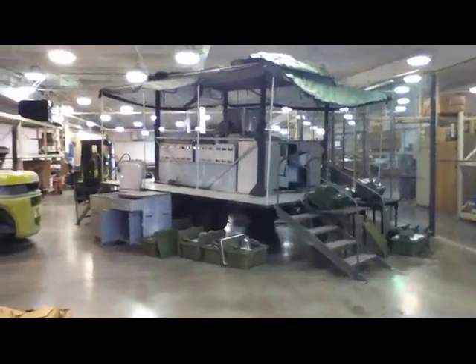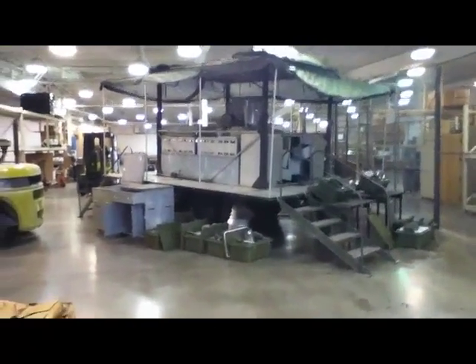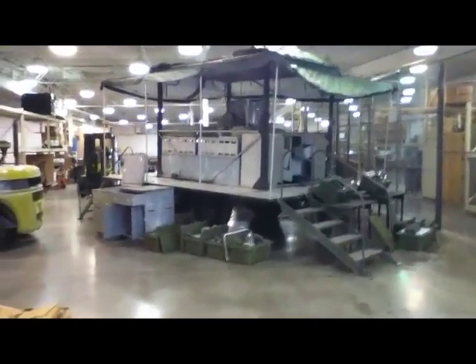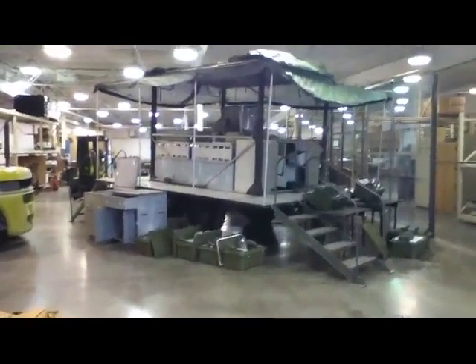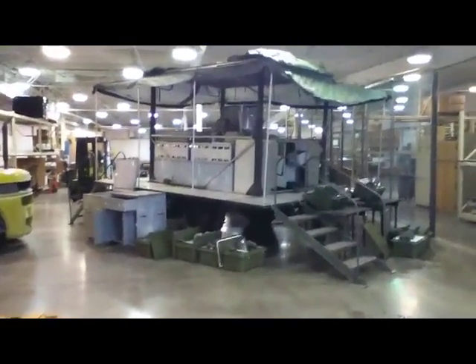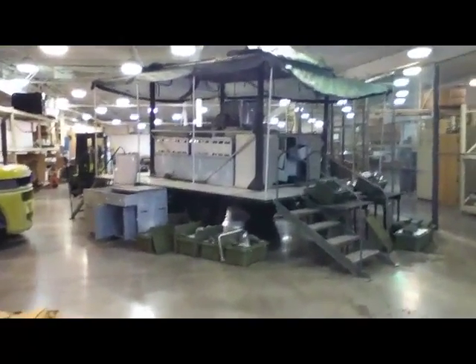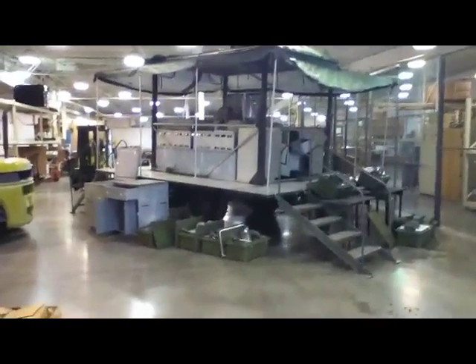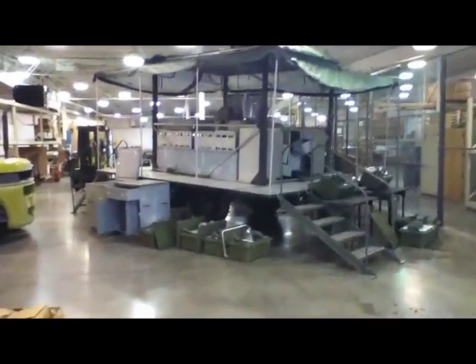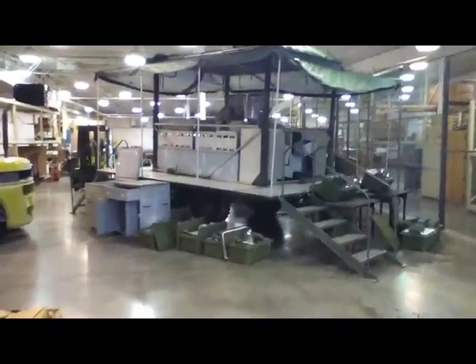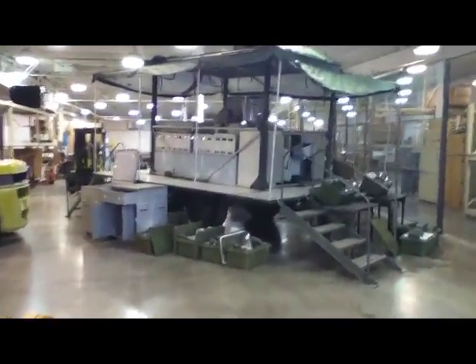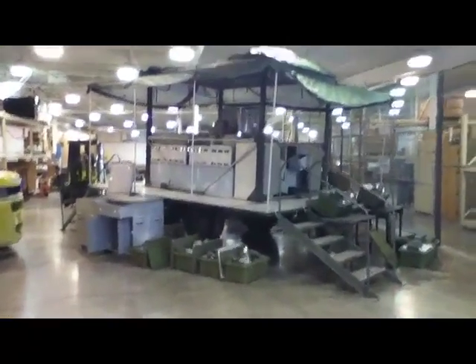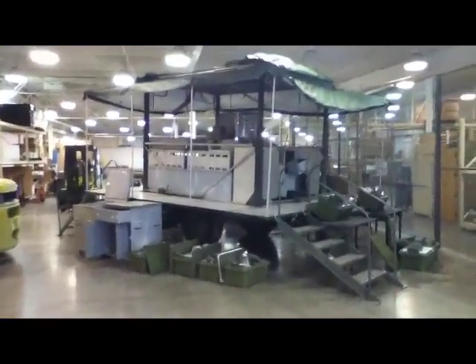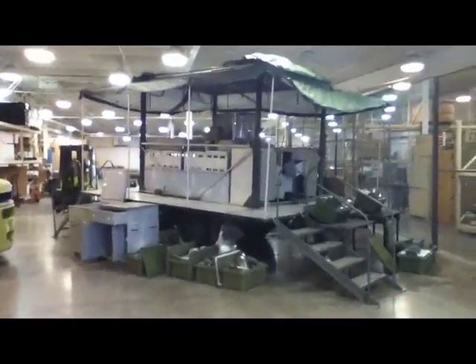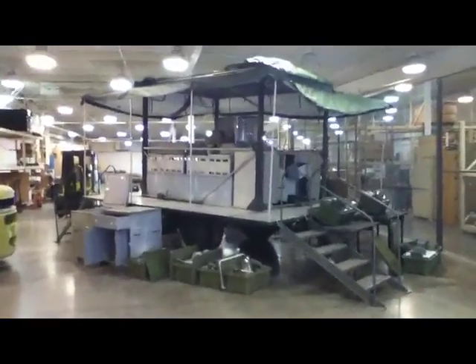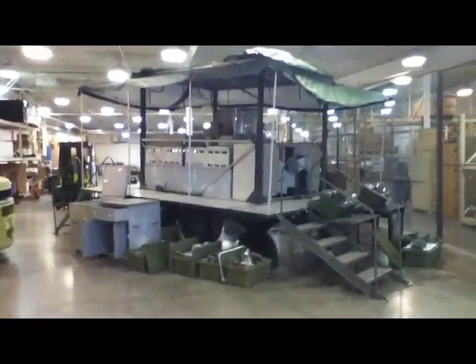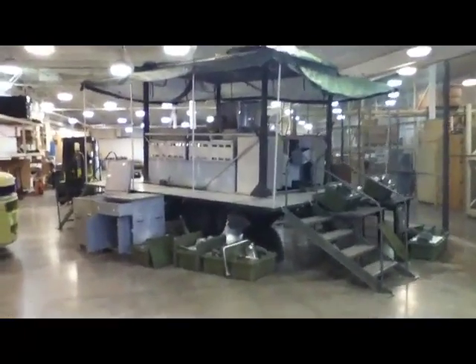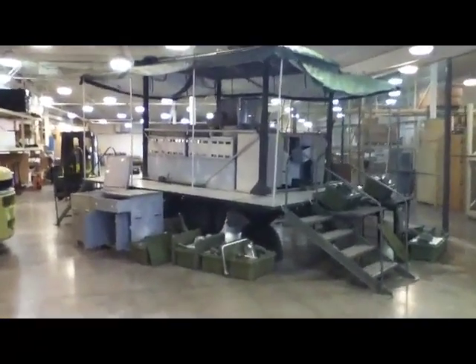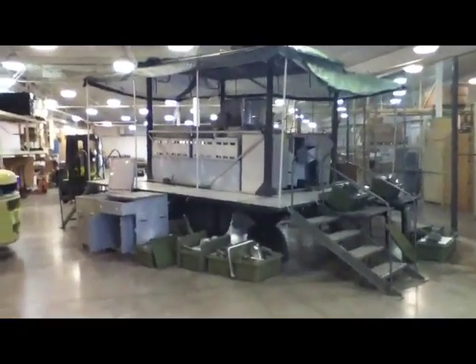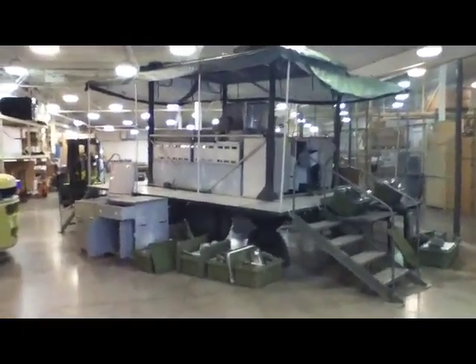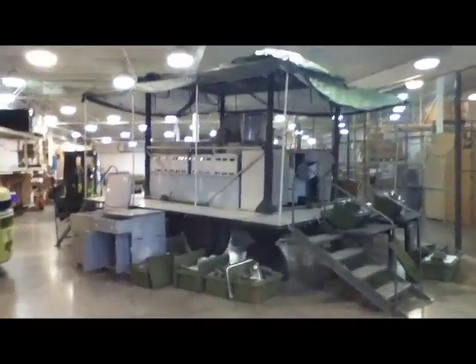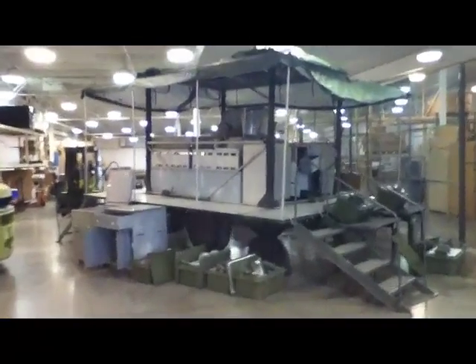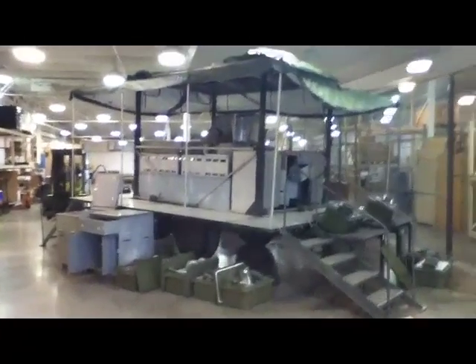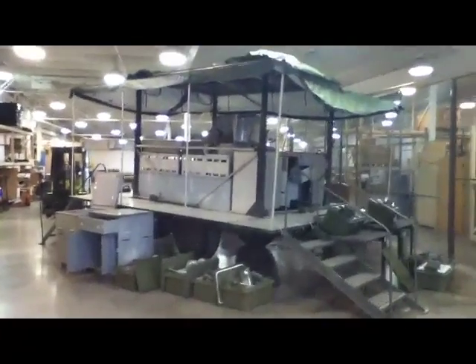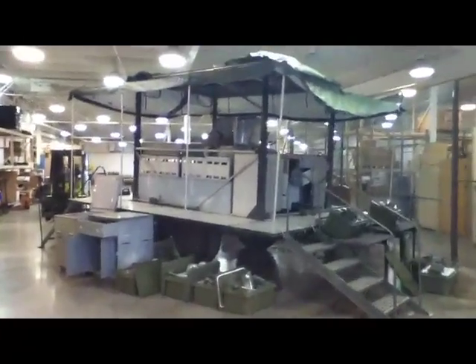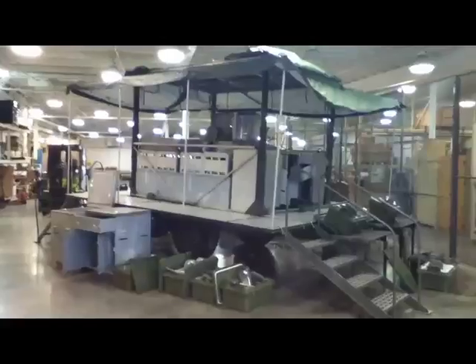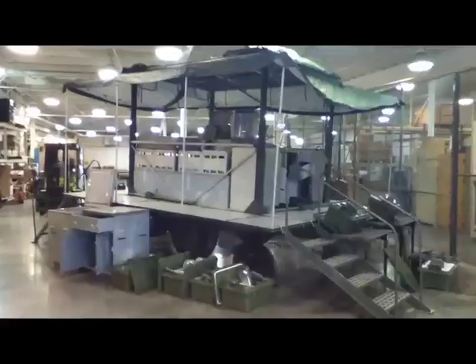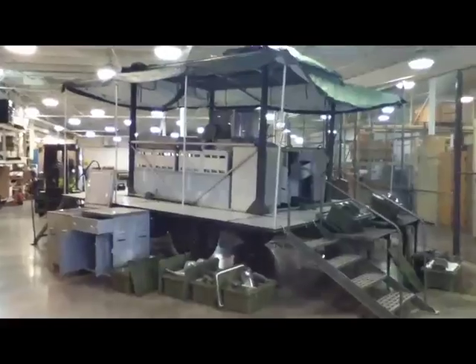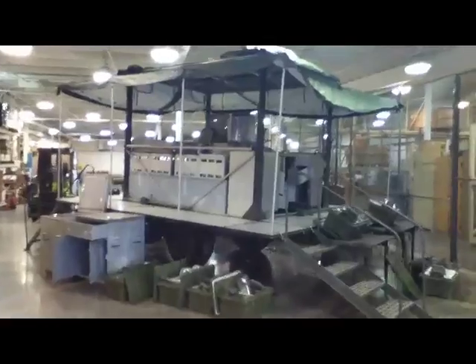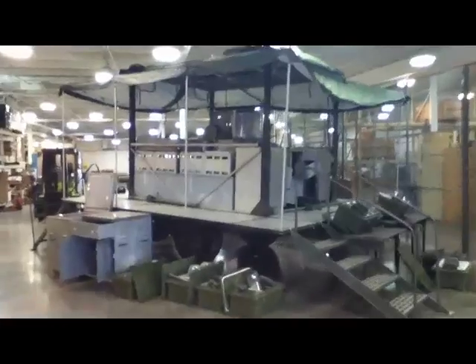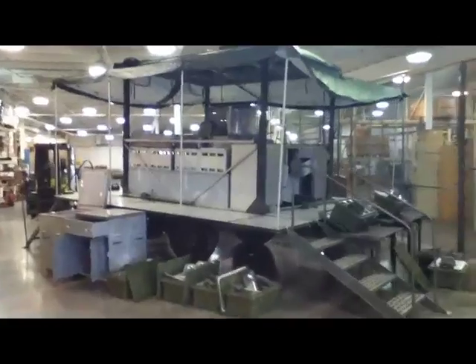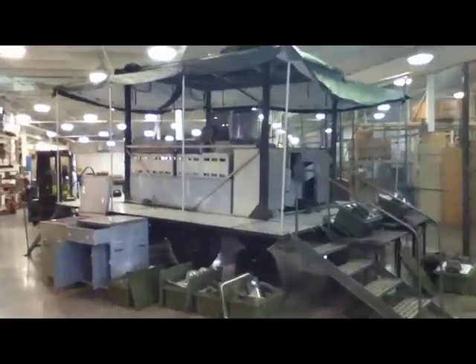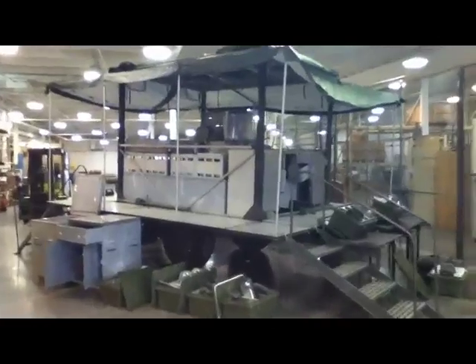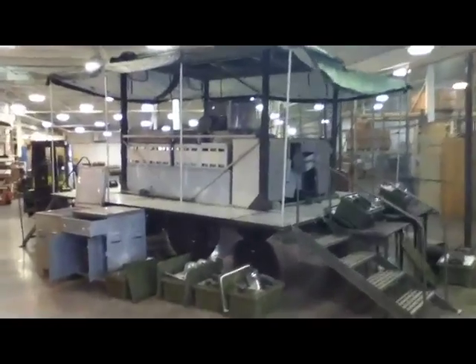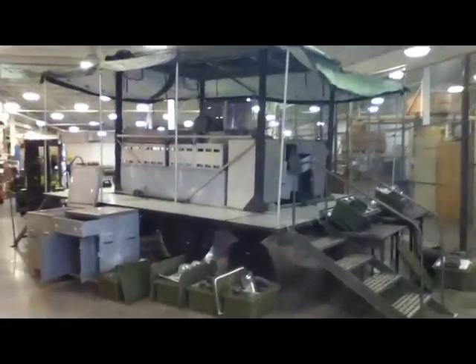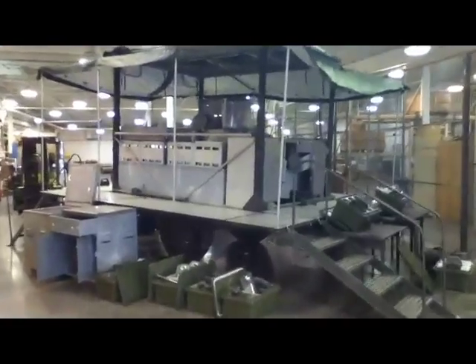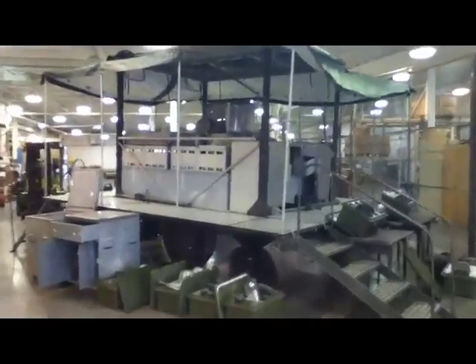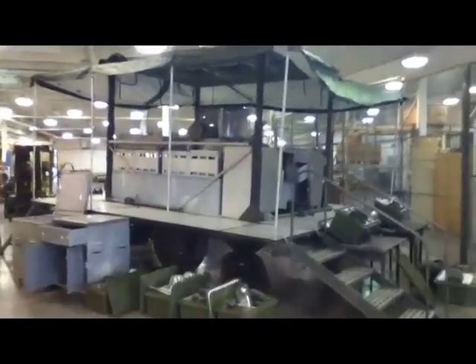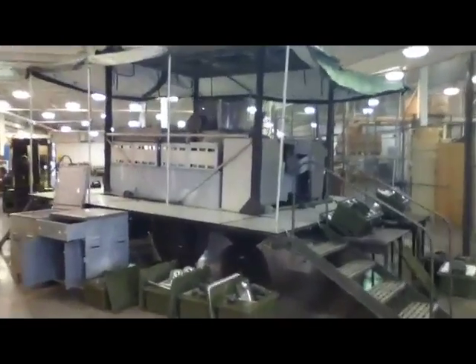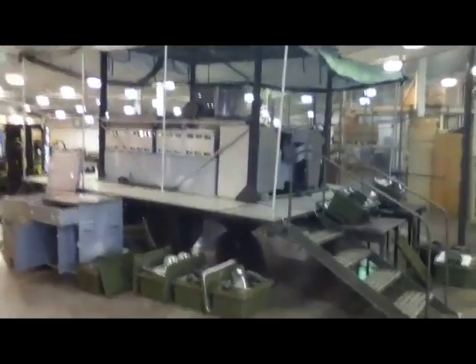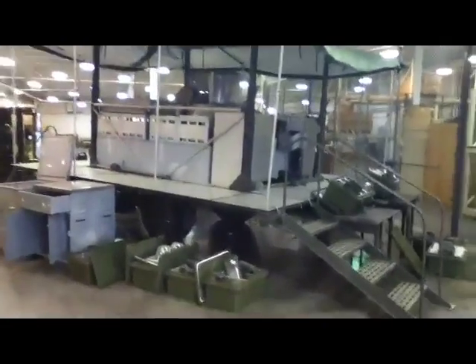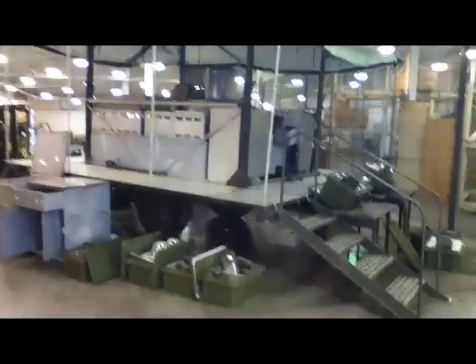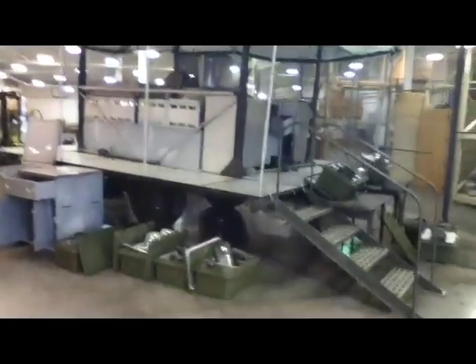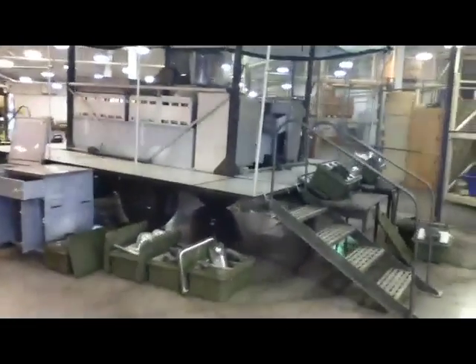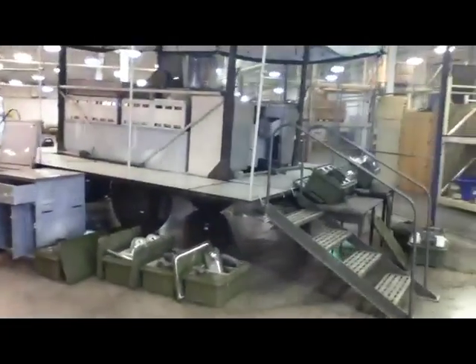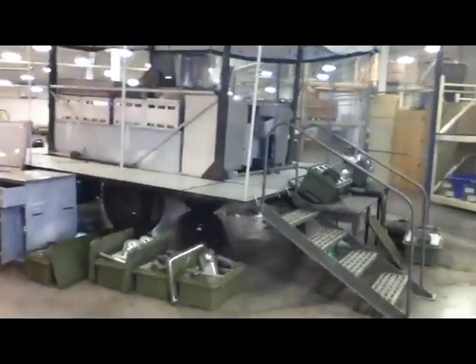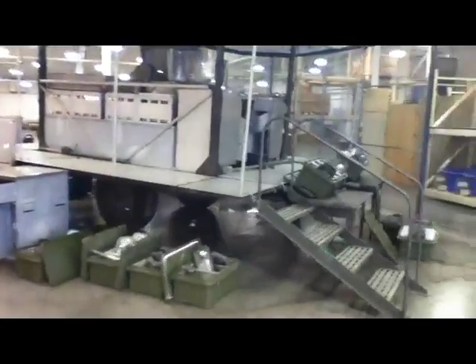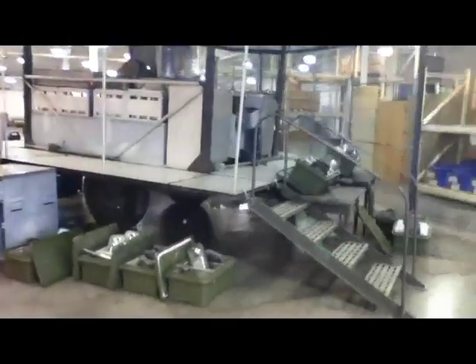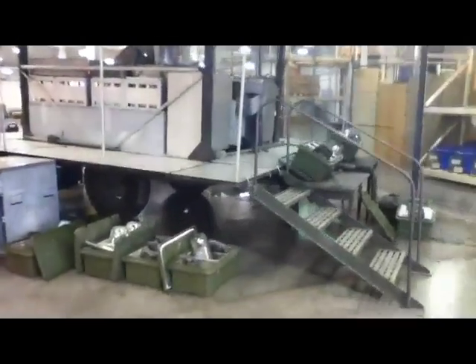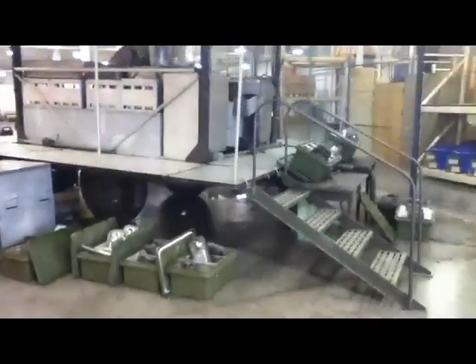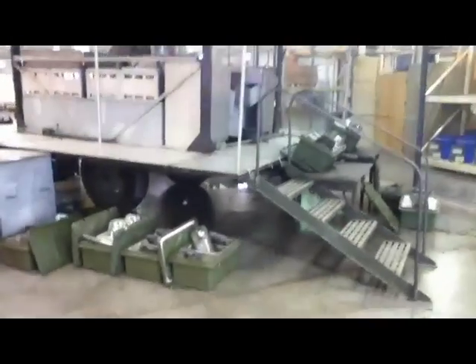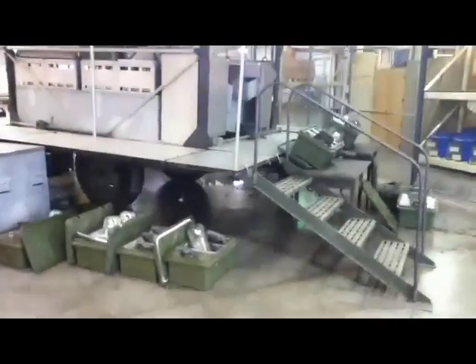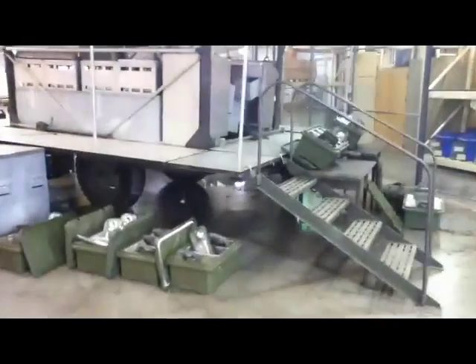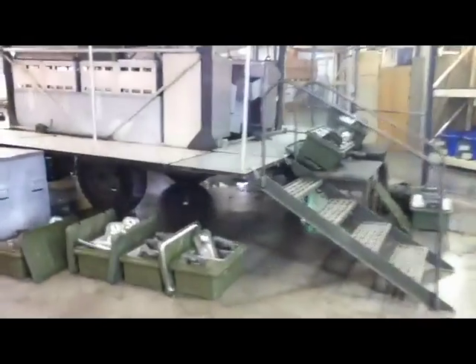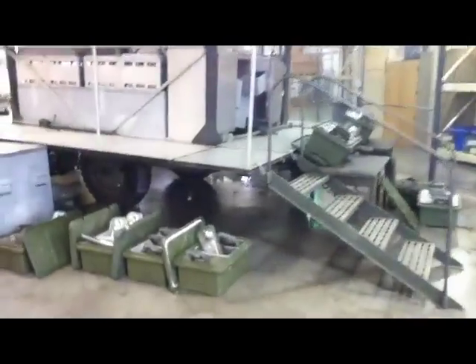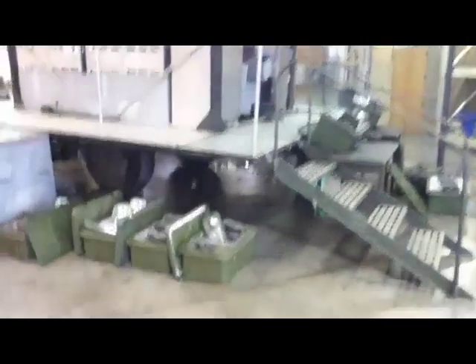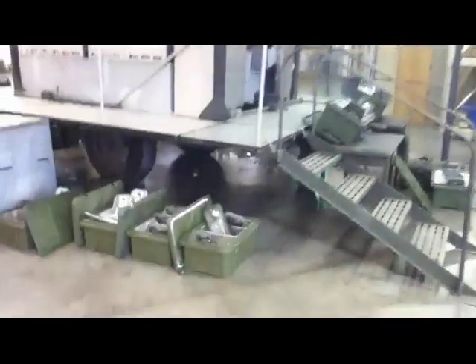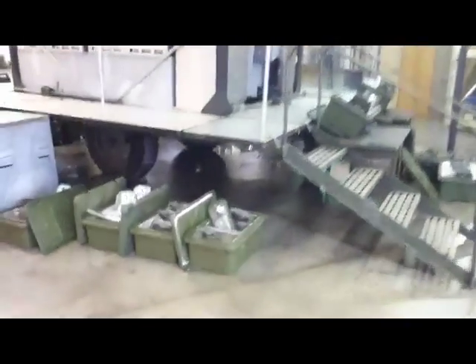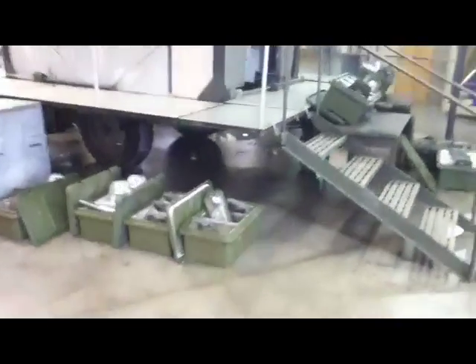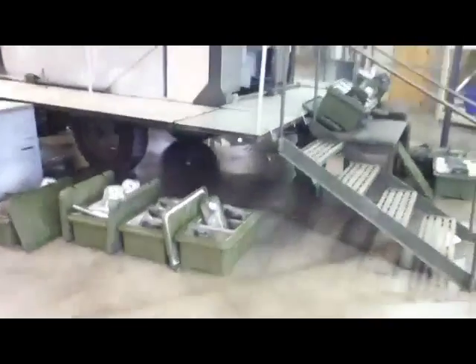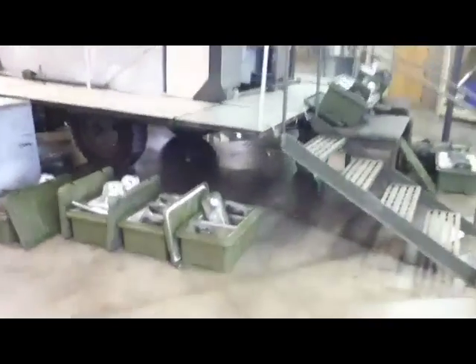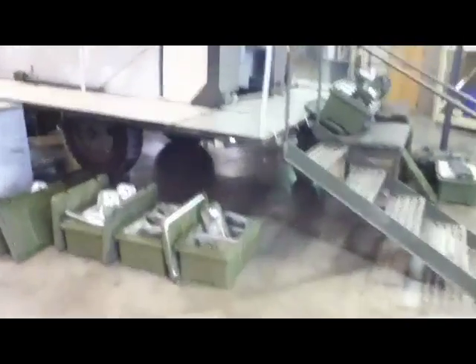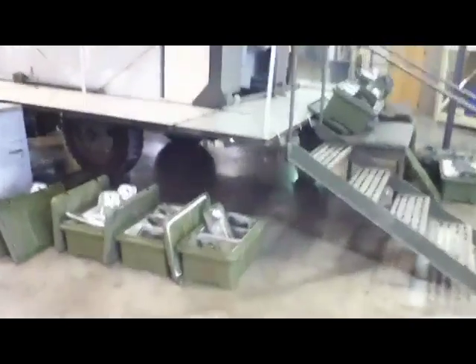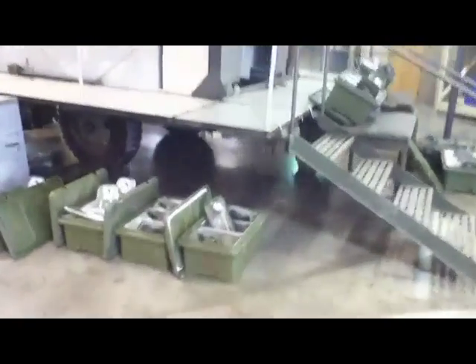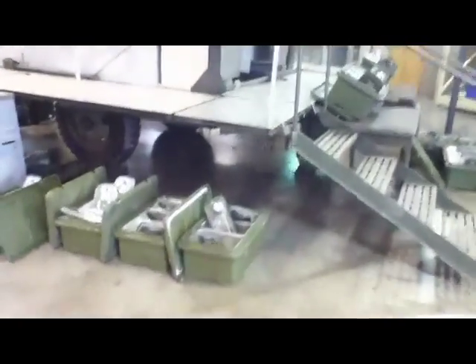May be missing components. Preview and removal by appointment only. Buyer load or tow from location.